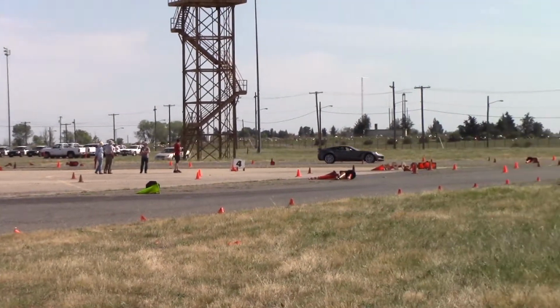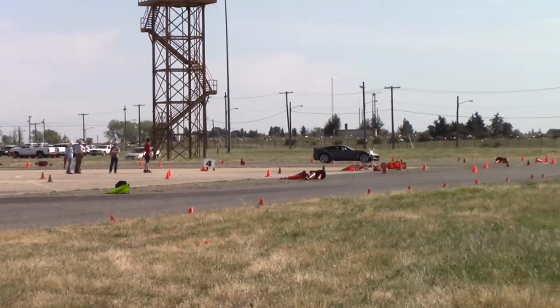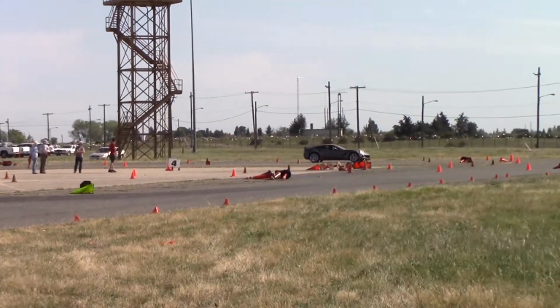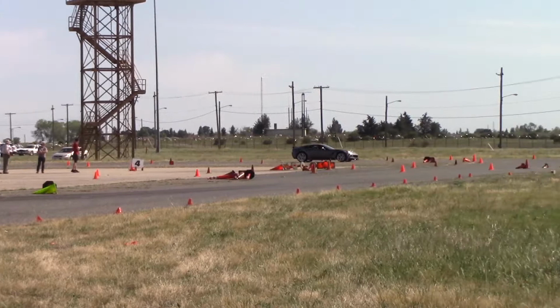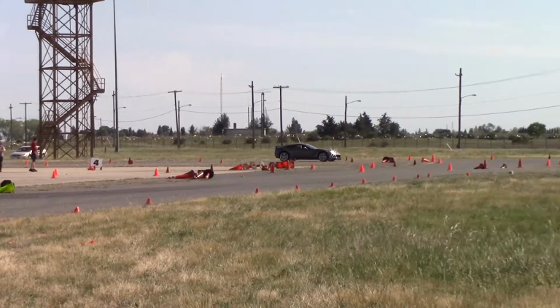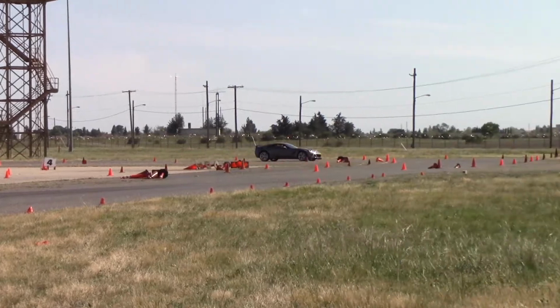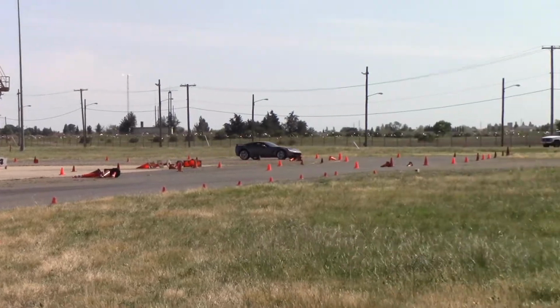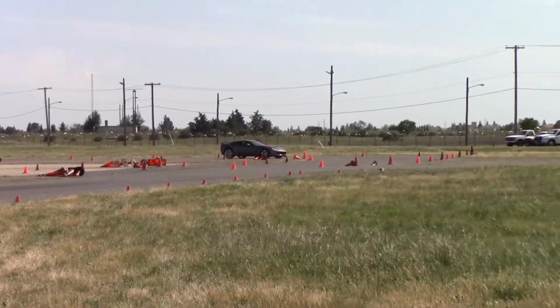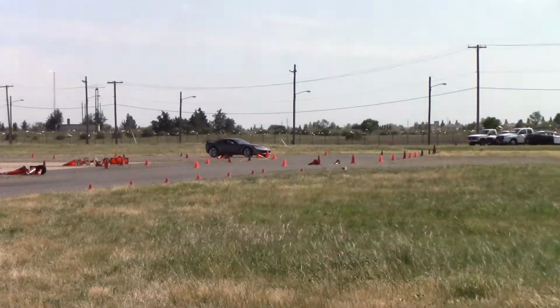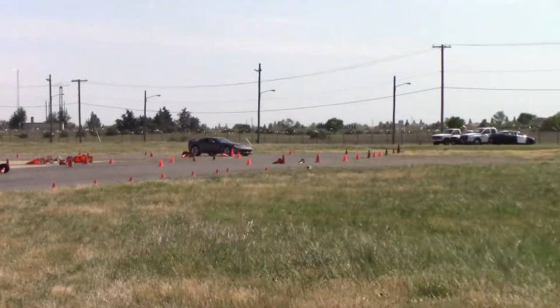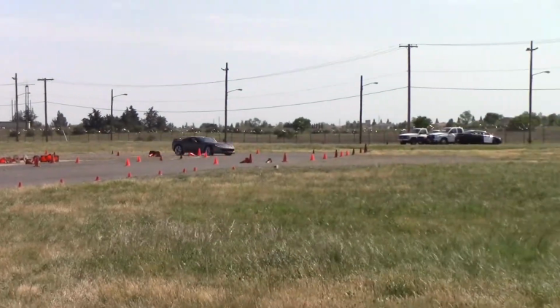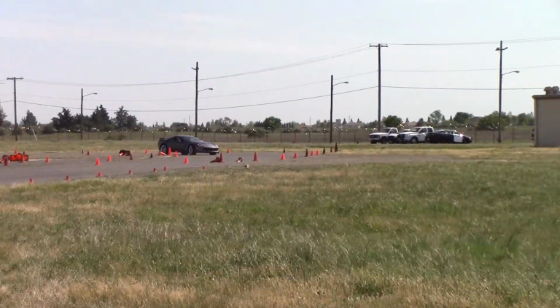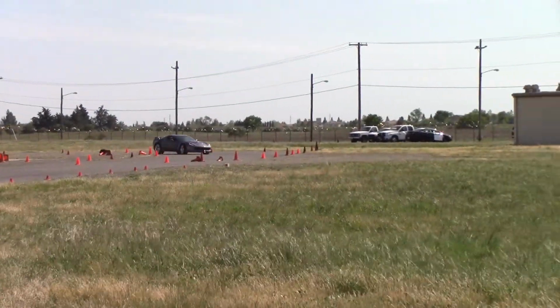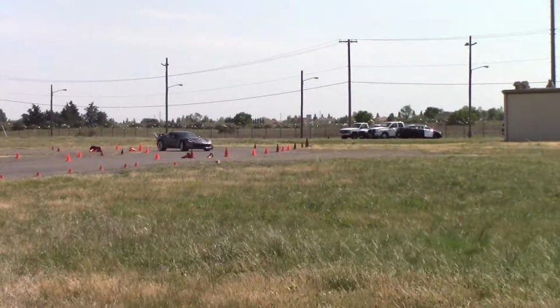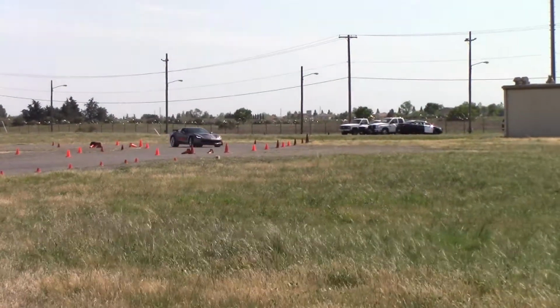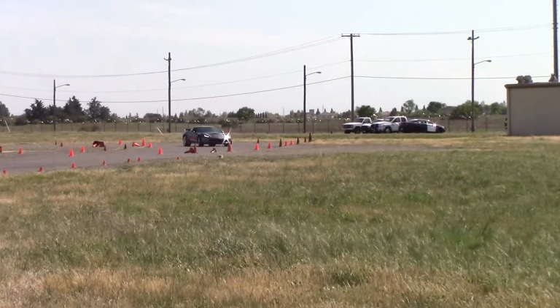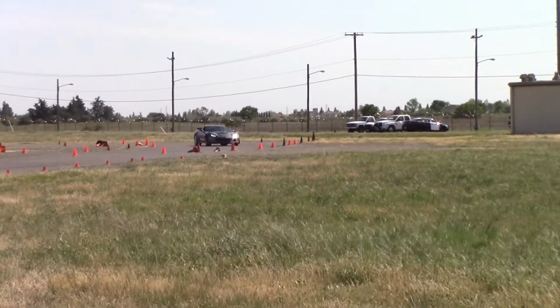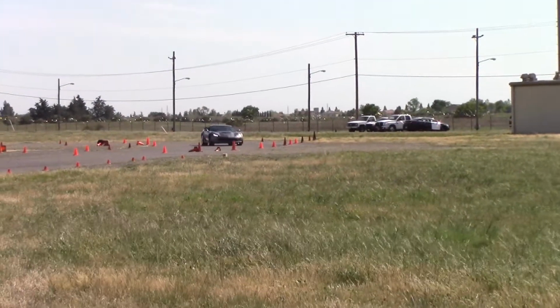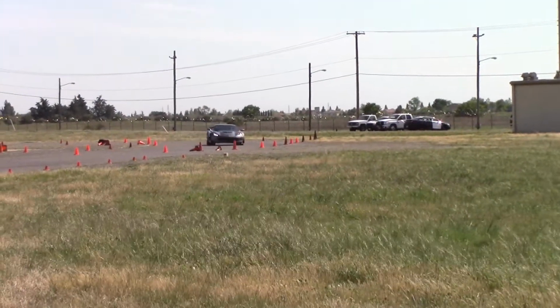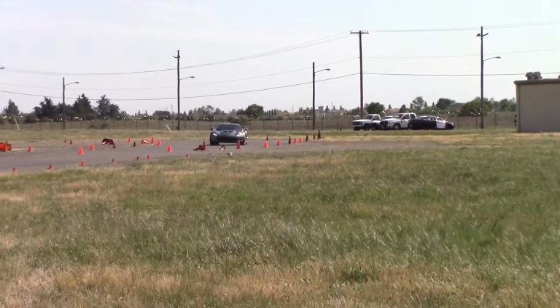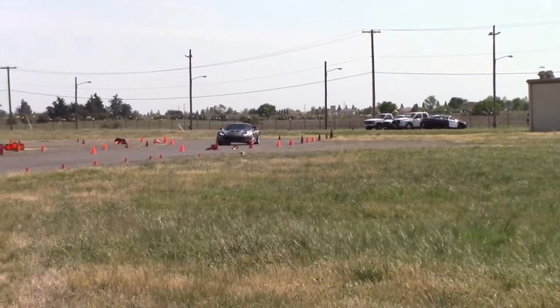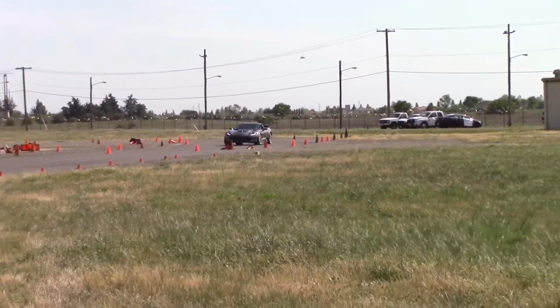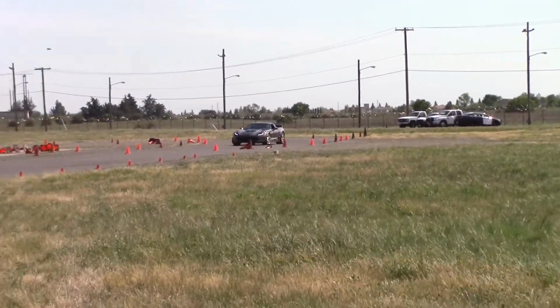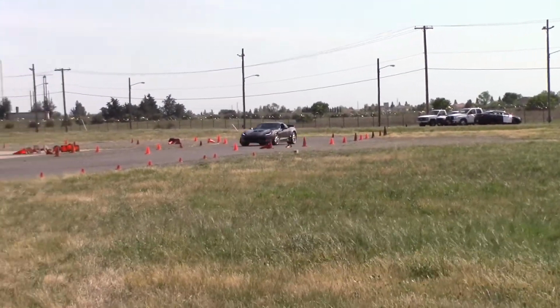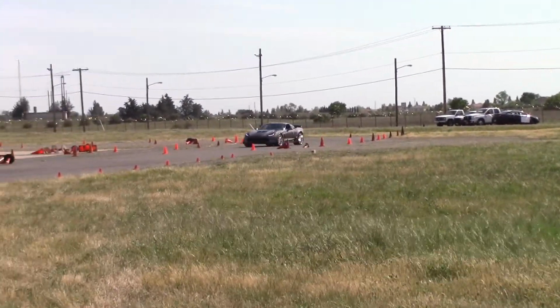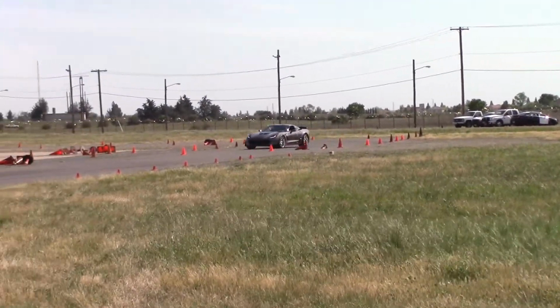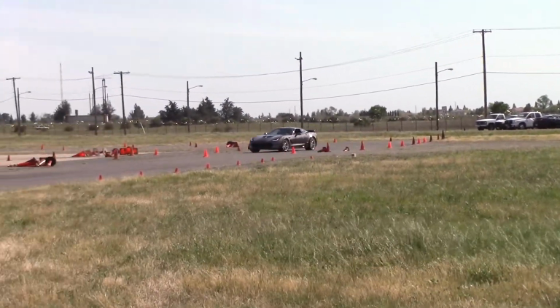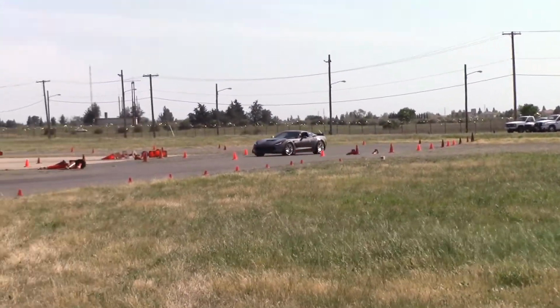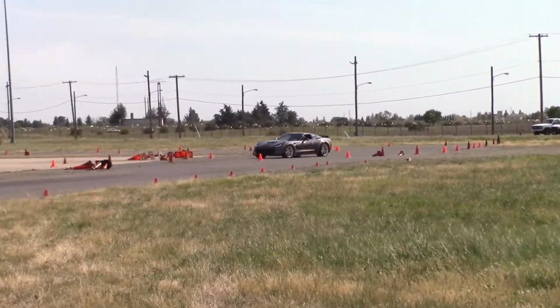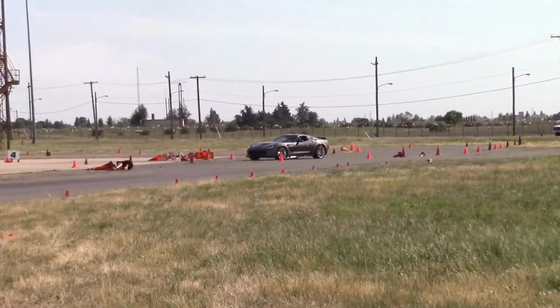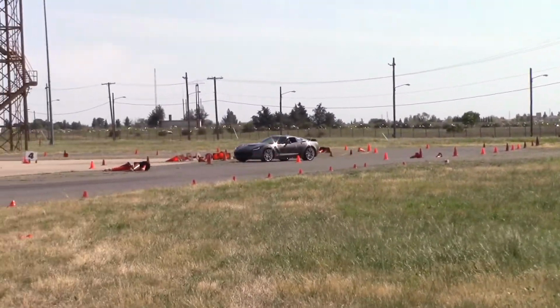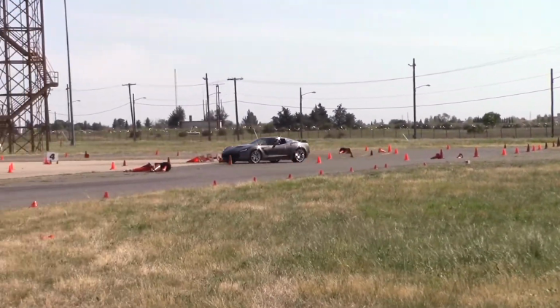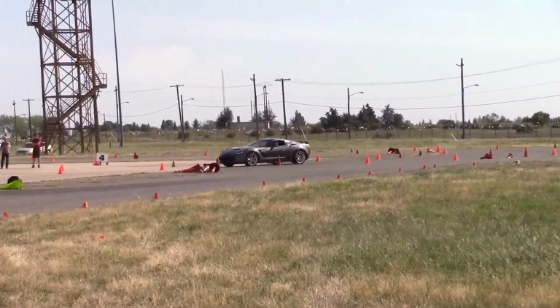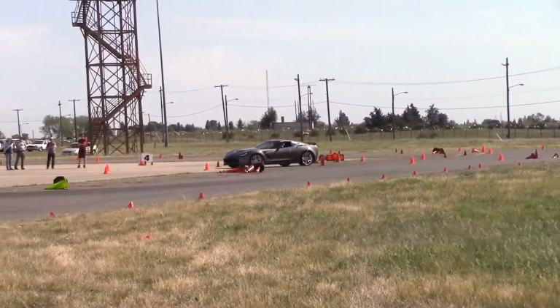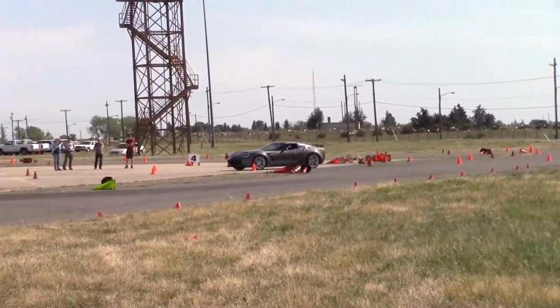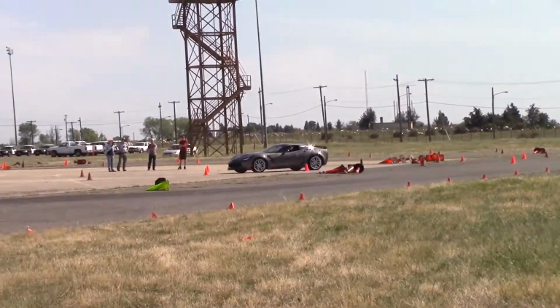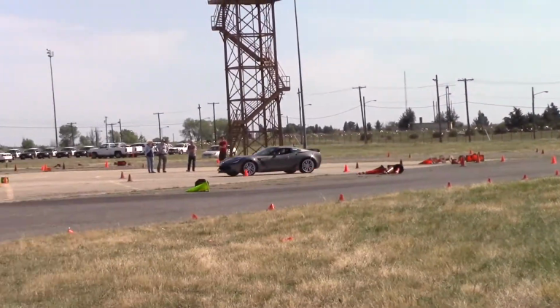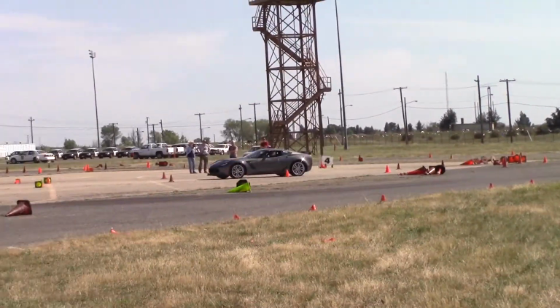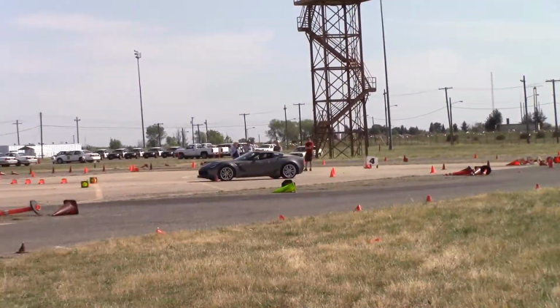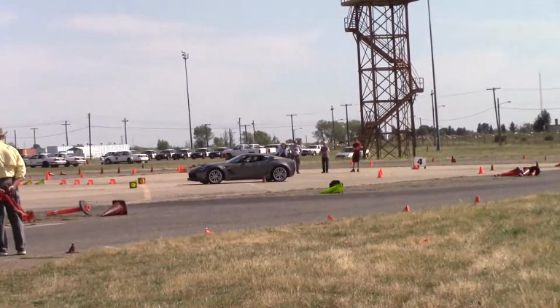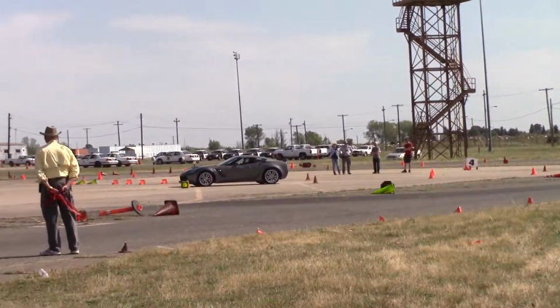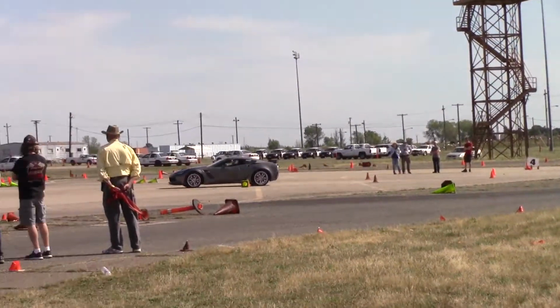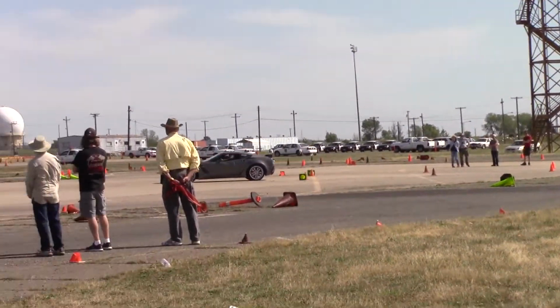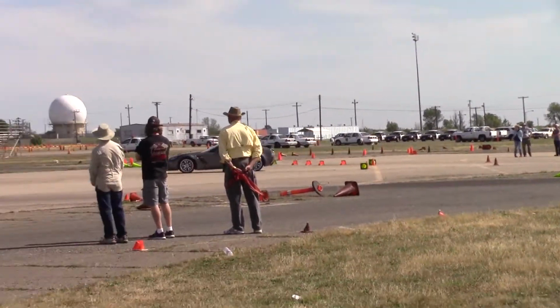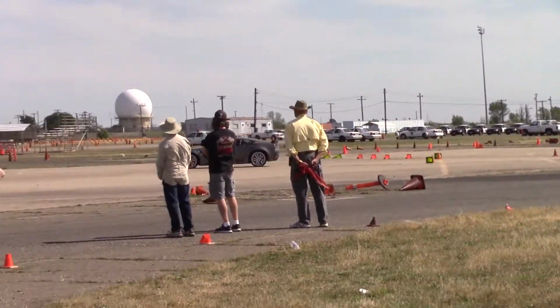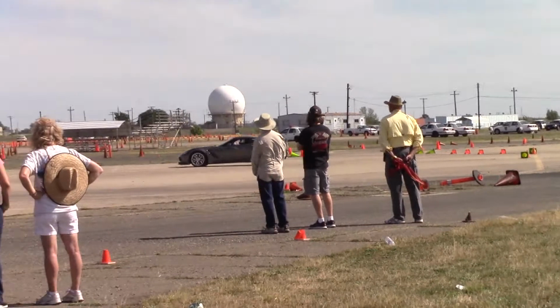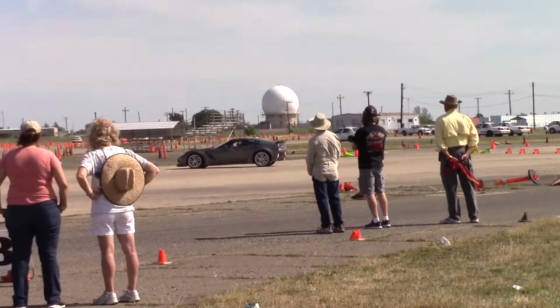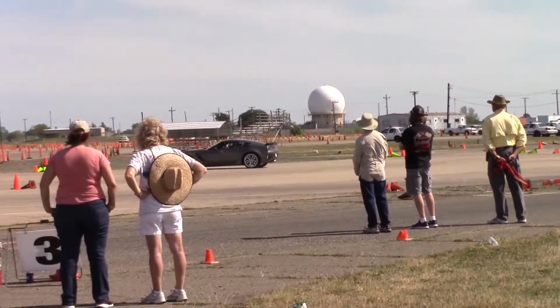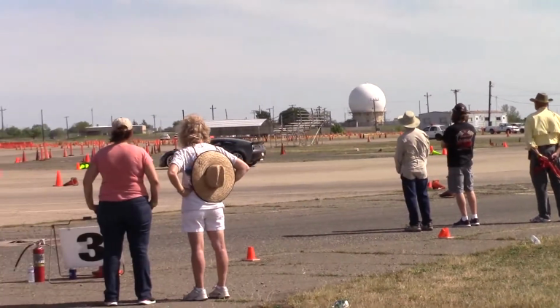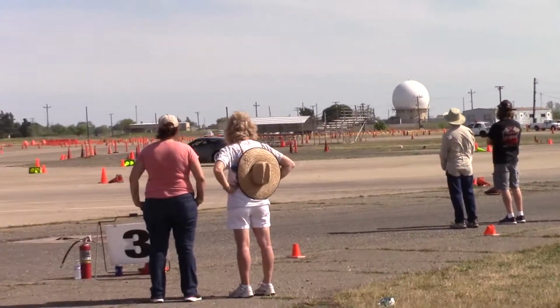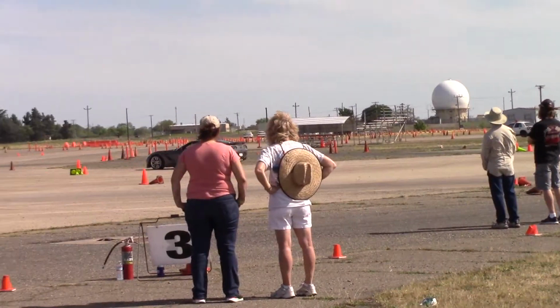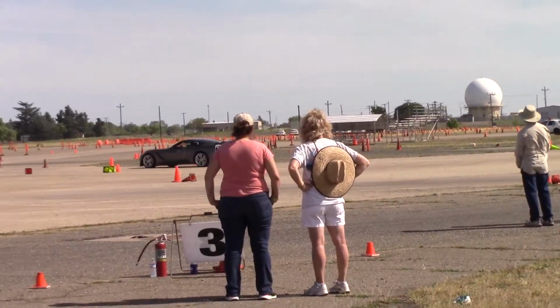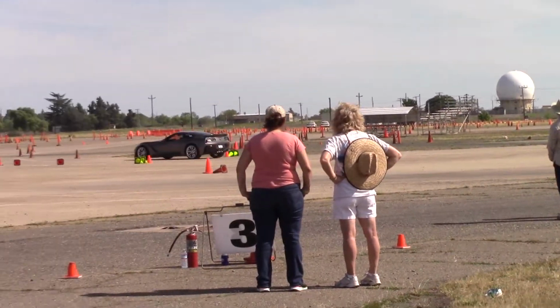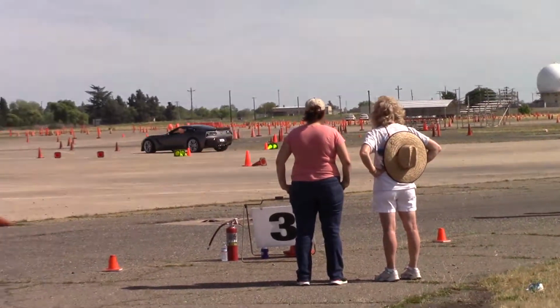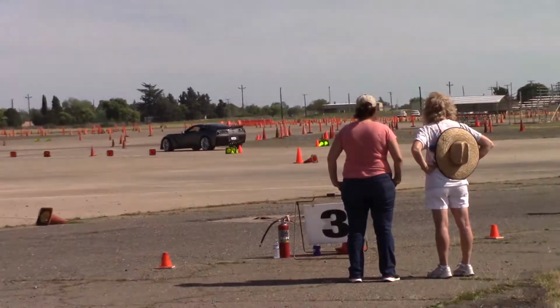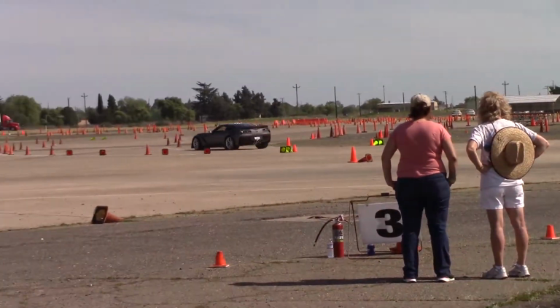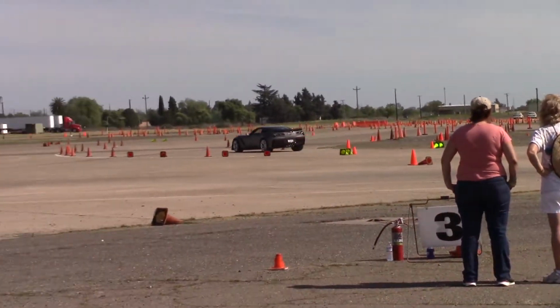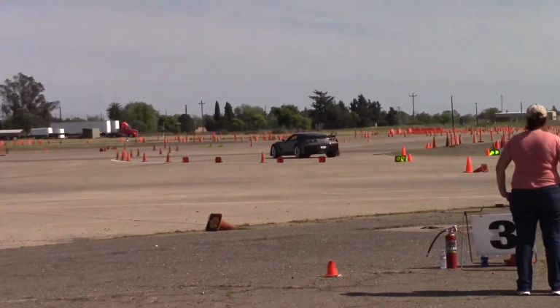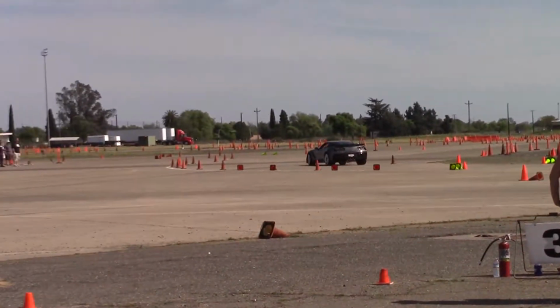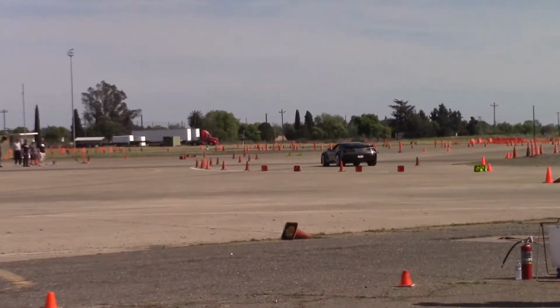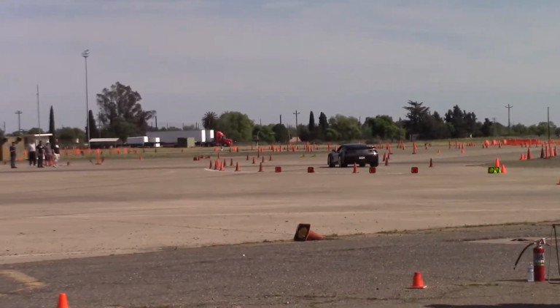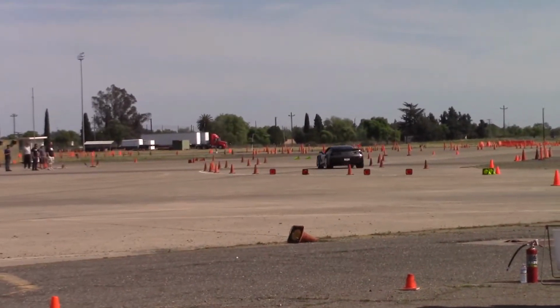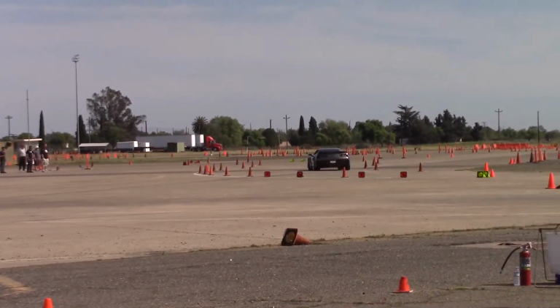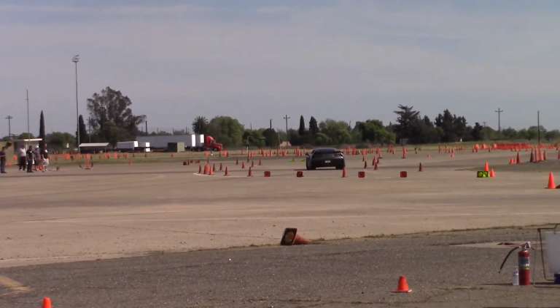And Andrew does a 64.7 — 6-4 at 47-47. Nice improvement, Andrew. Very nice.